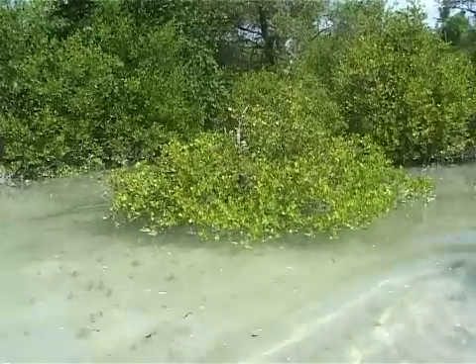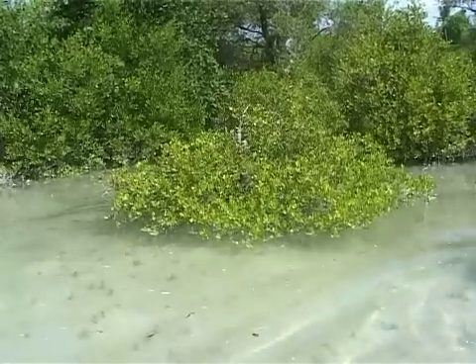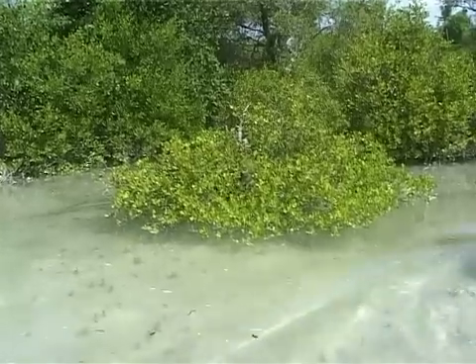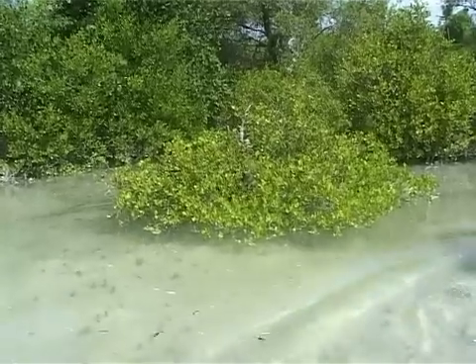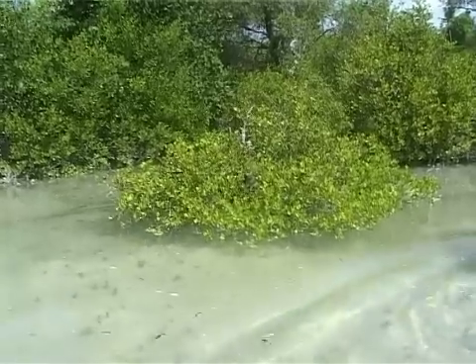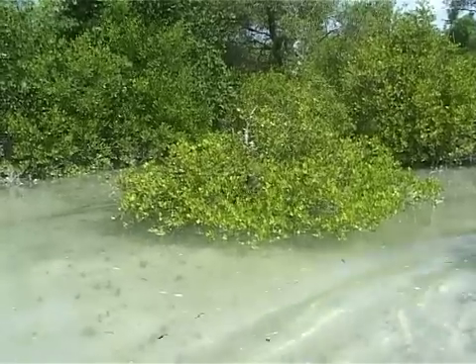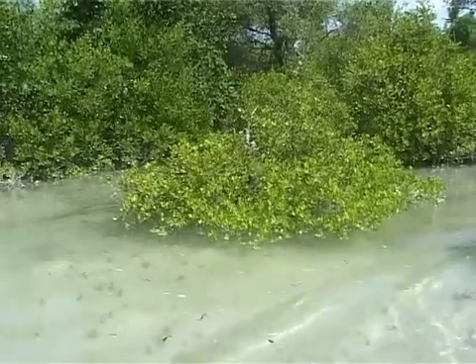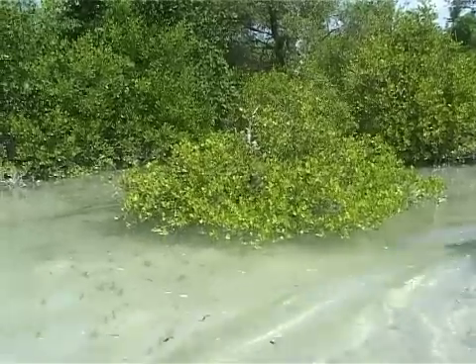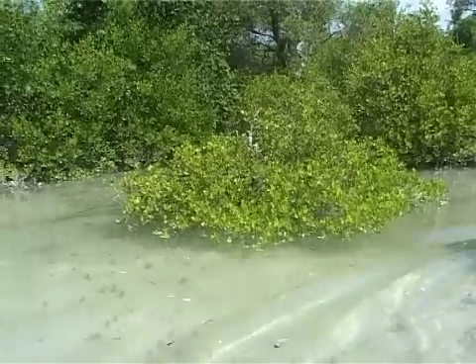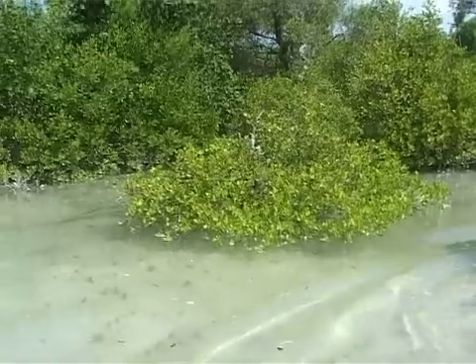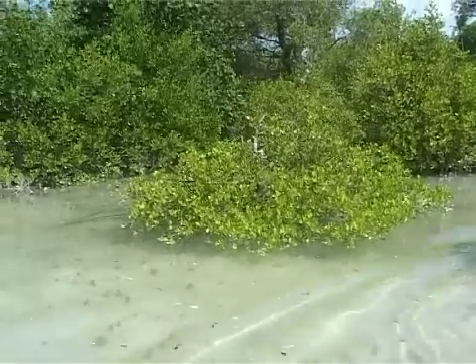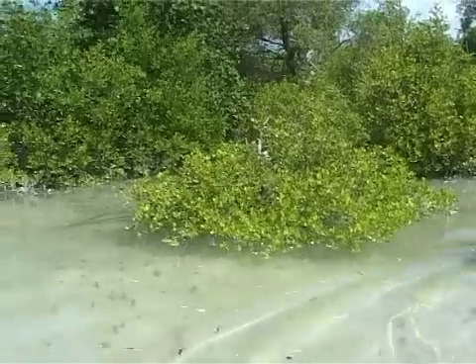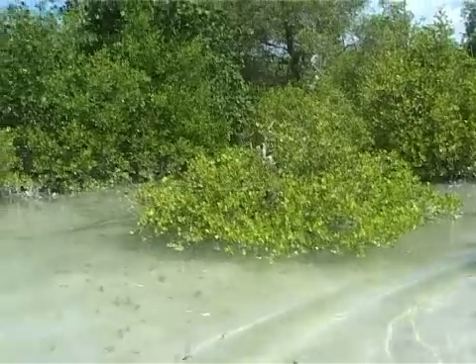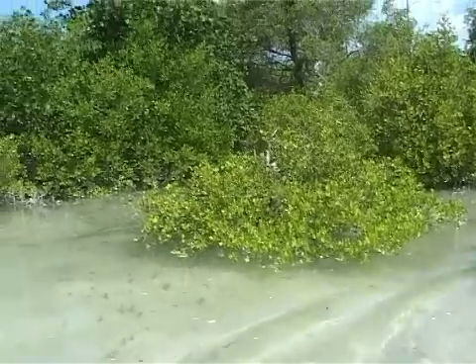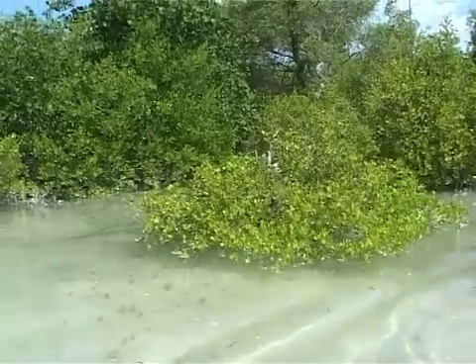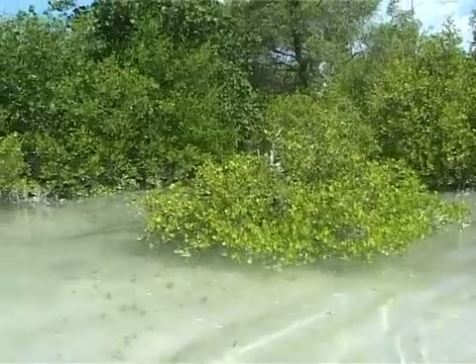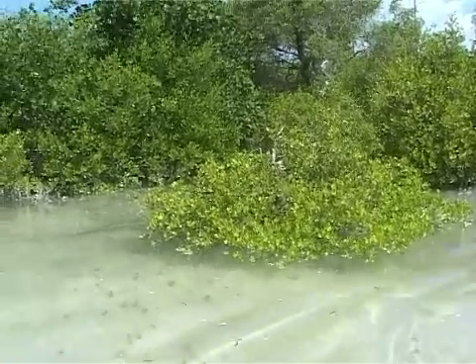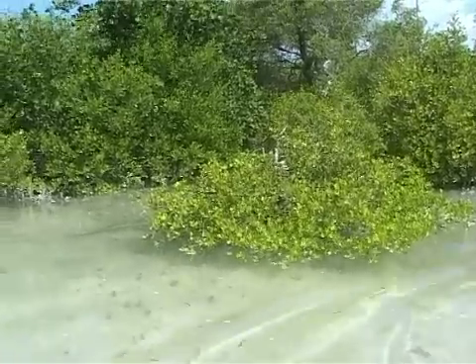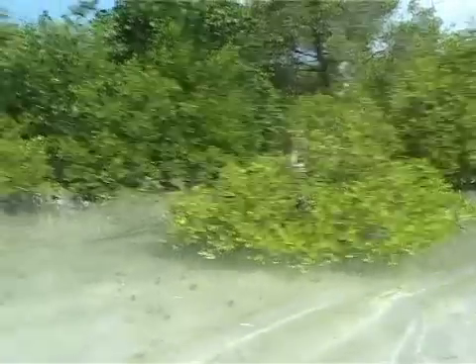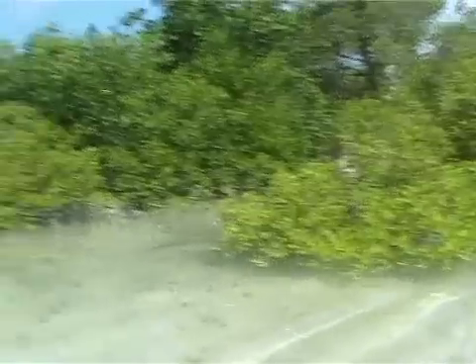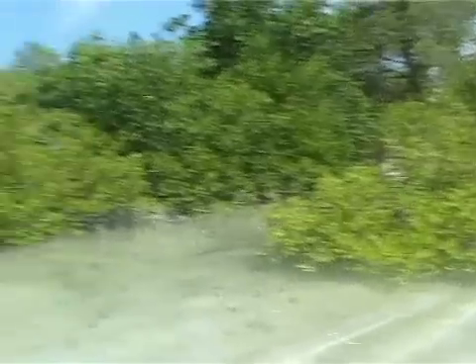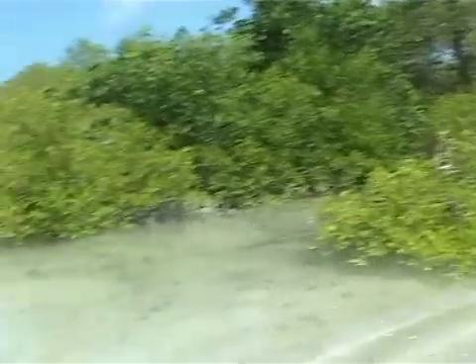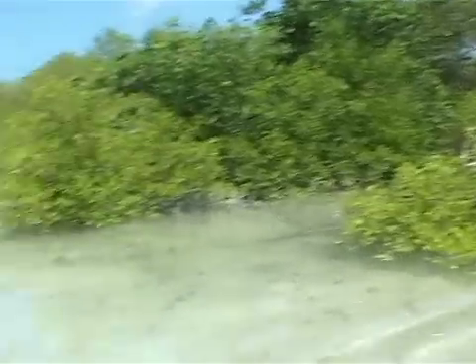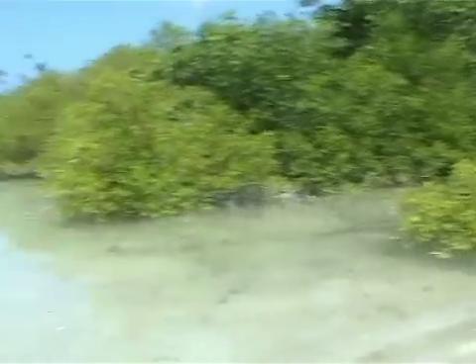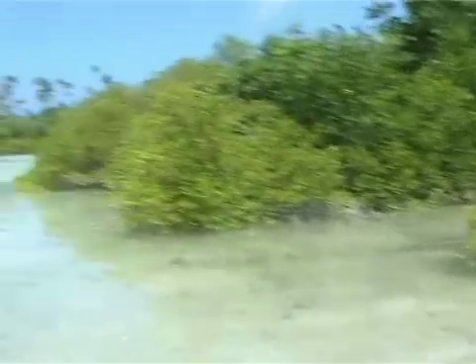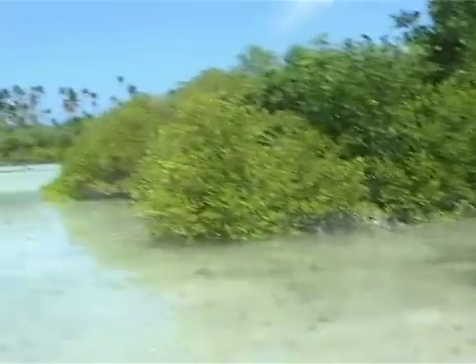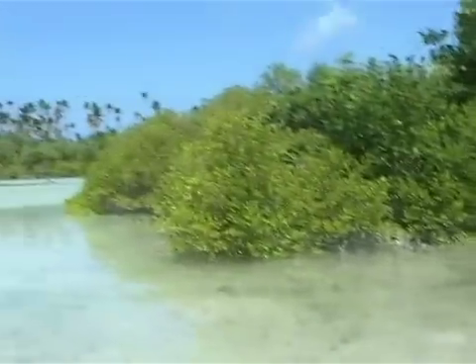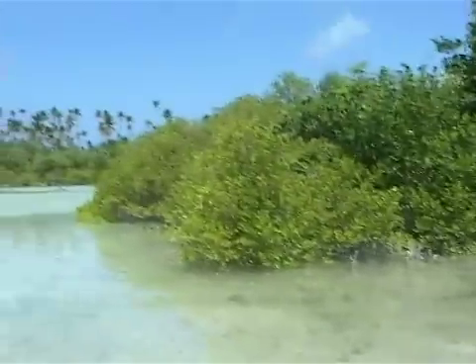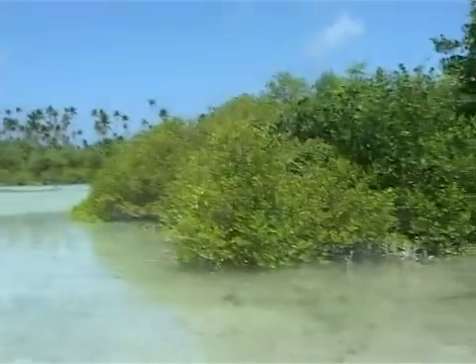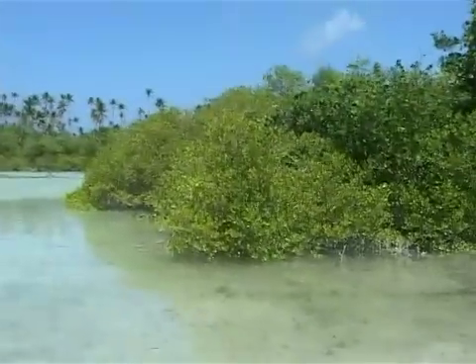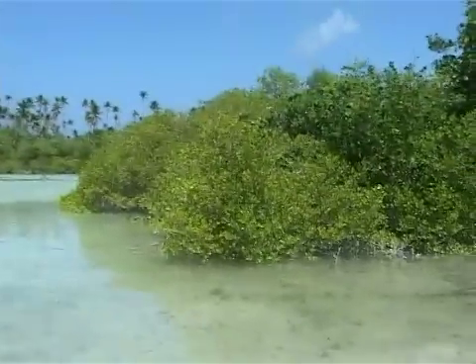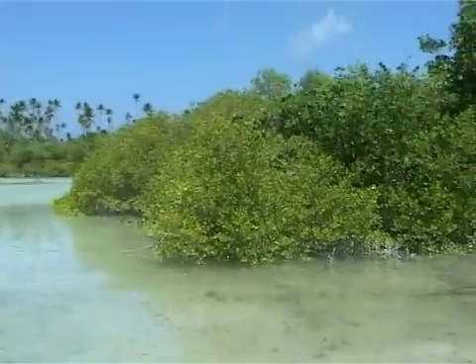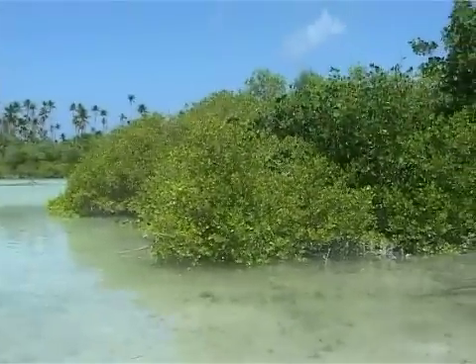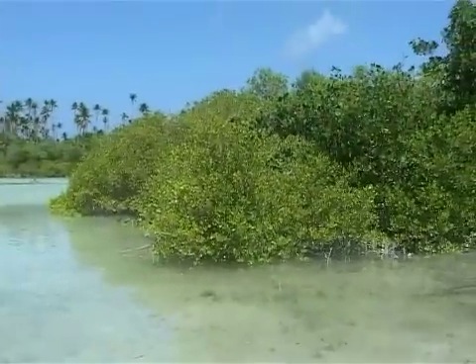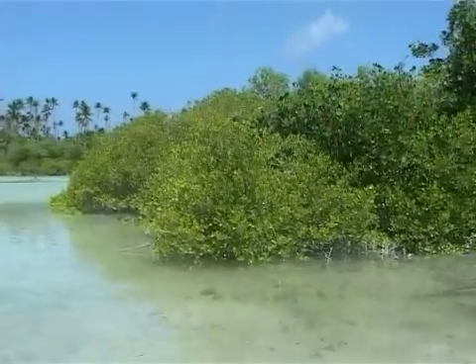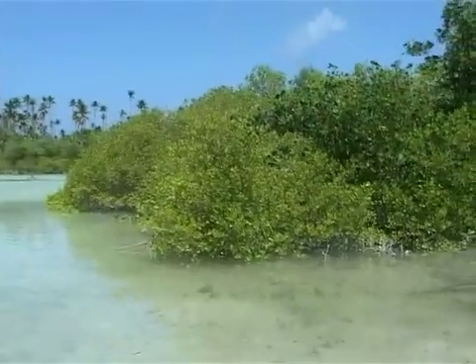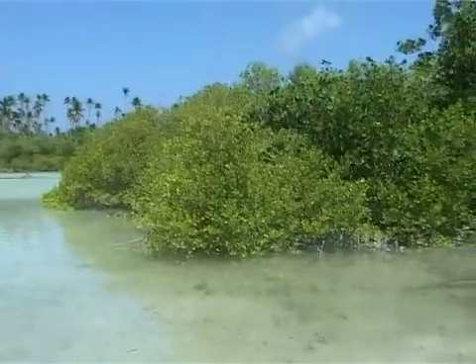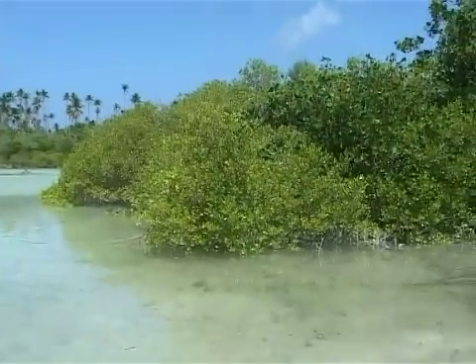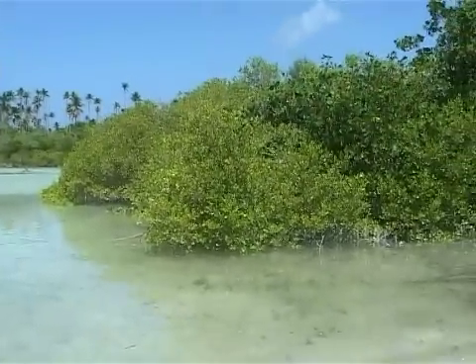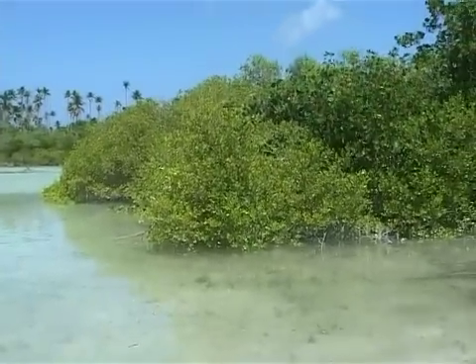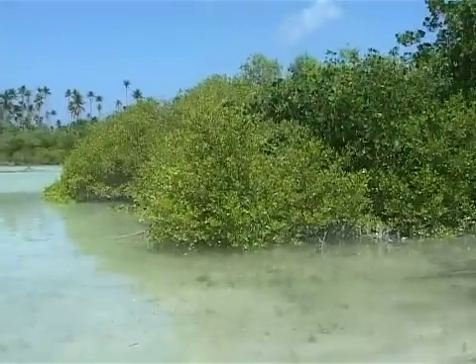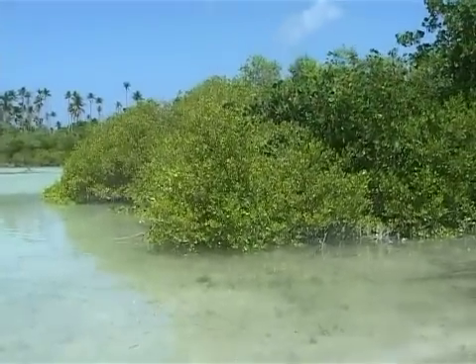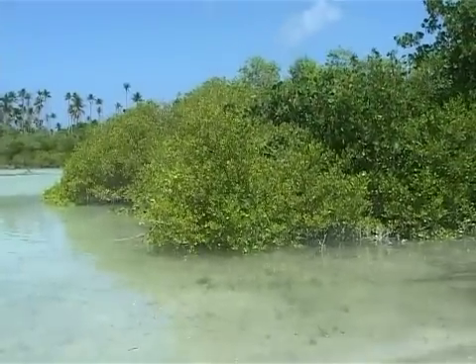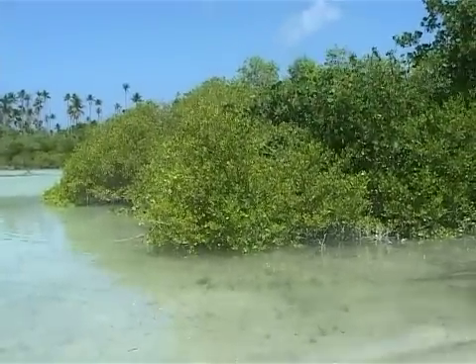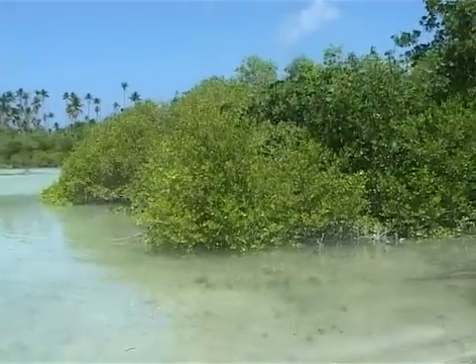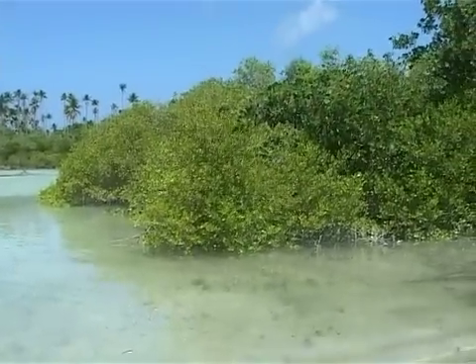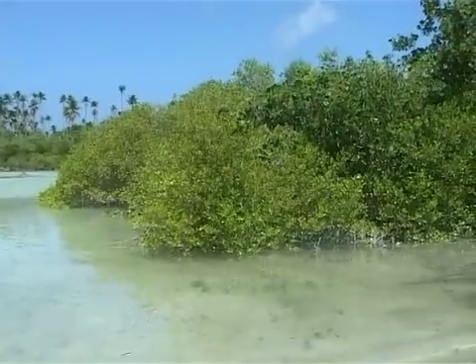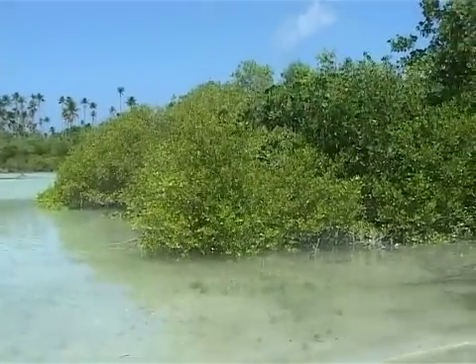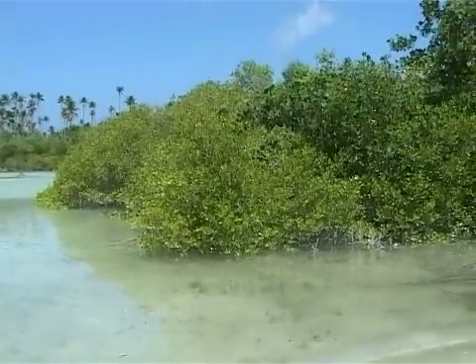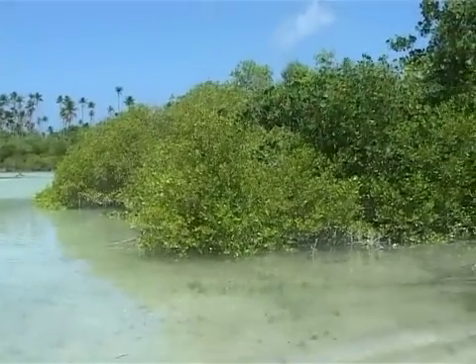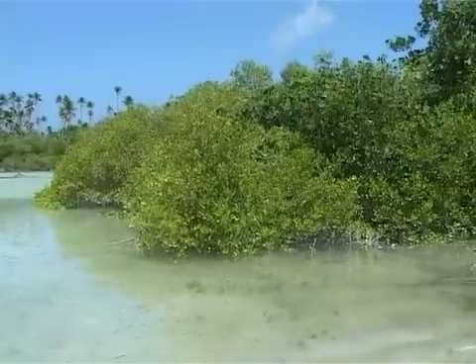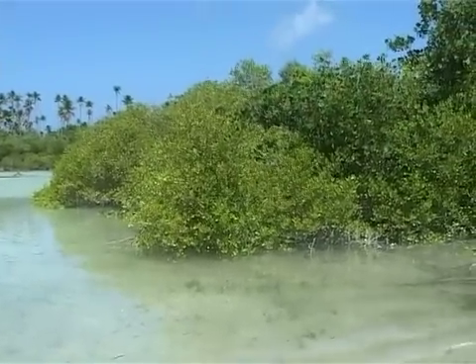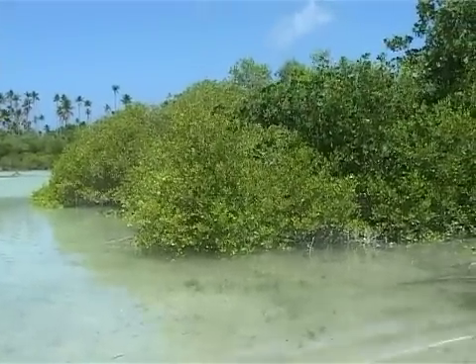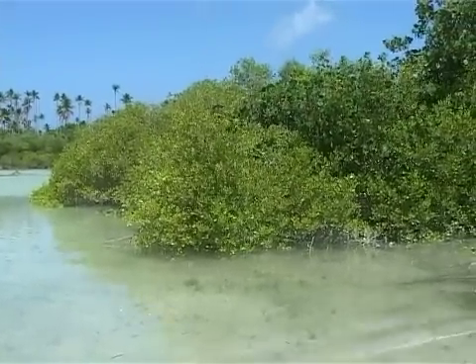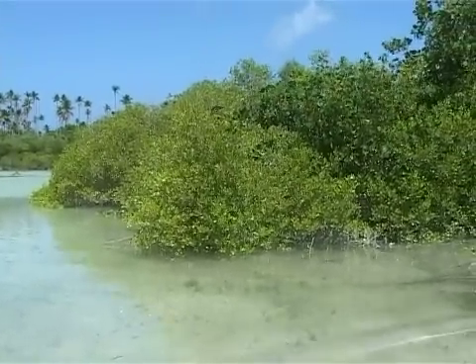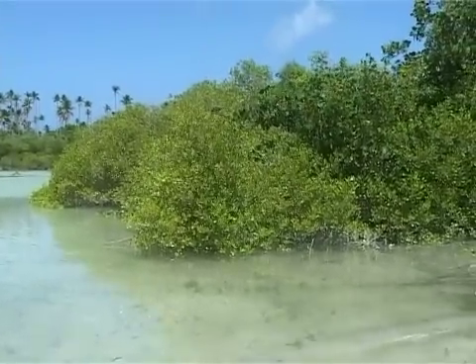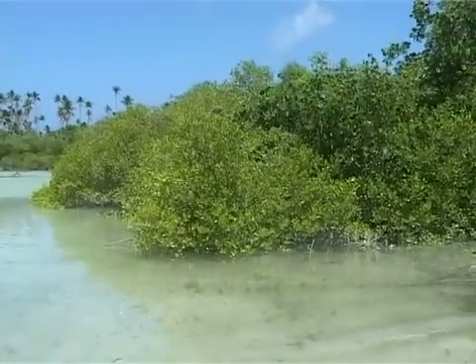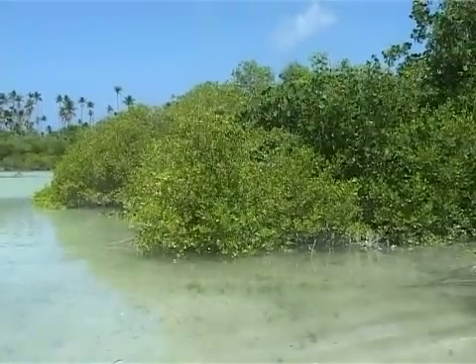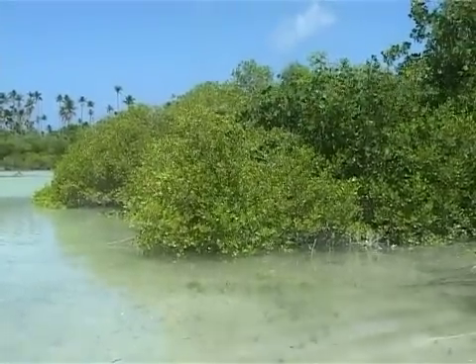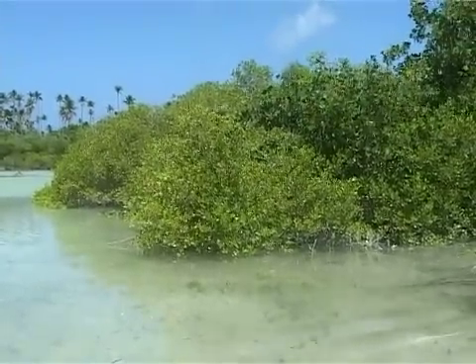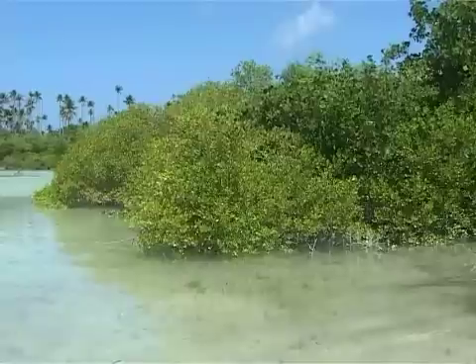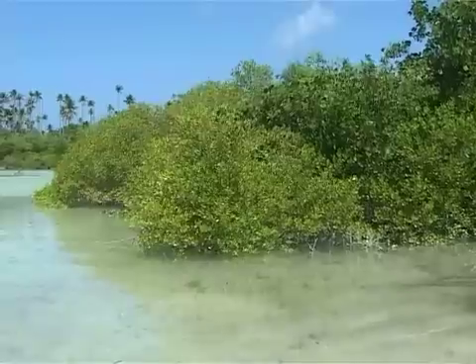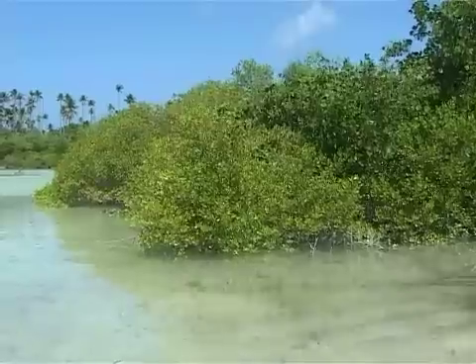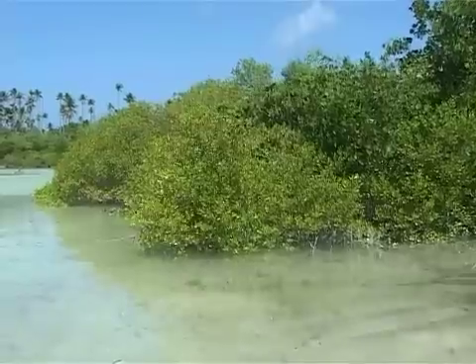This is another species of mangrove, and it's the species responsible for producing the pneumatophores that you can see in the sediment around me.